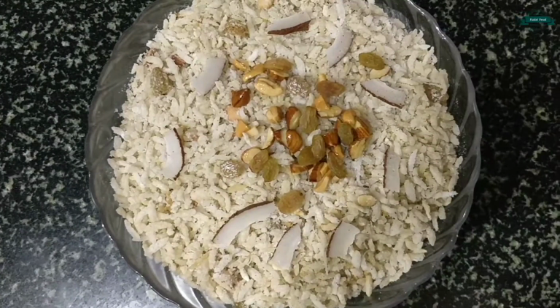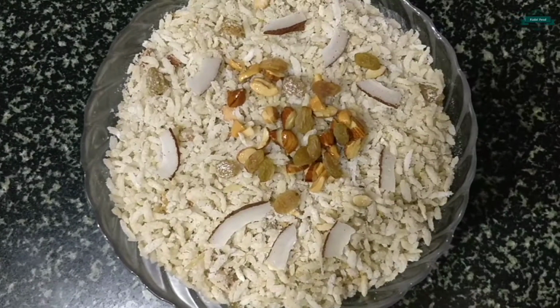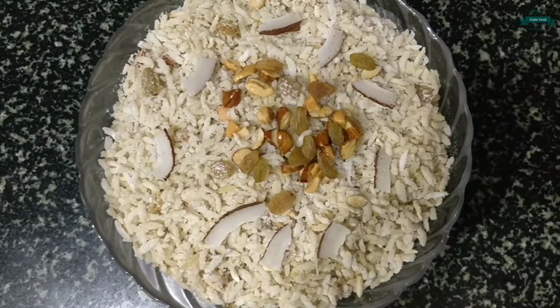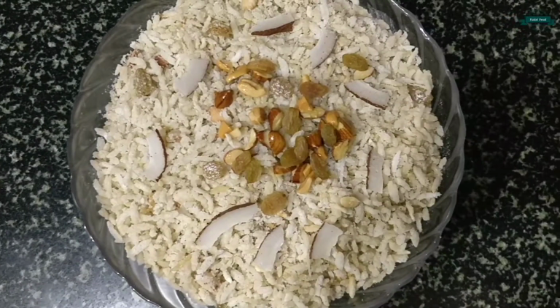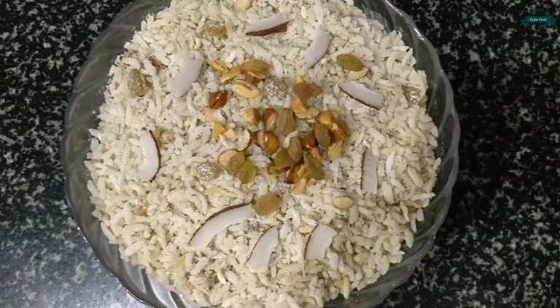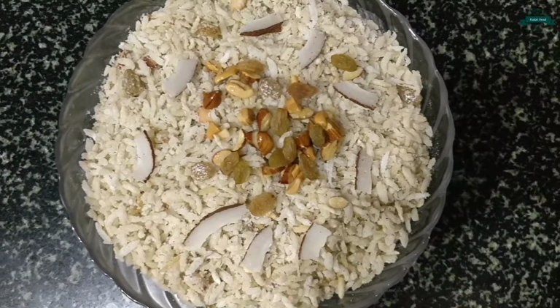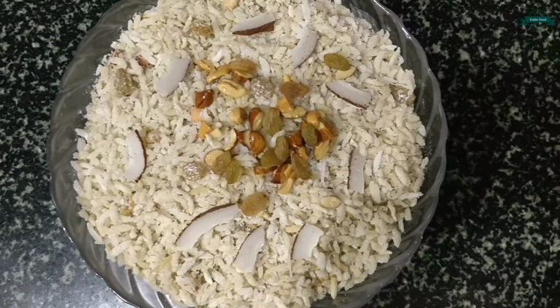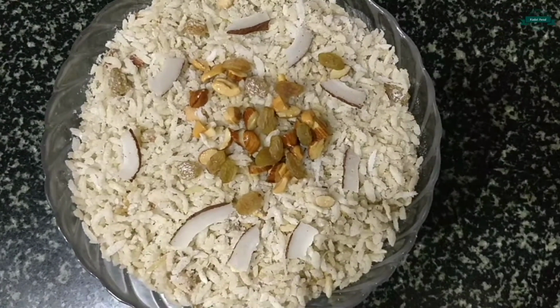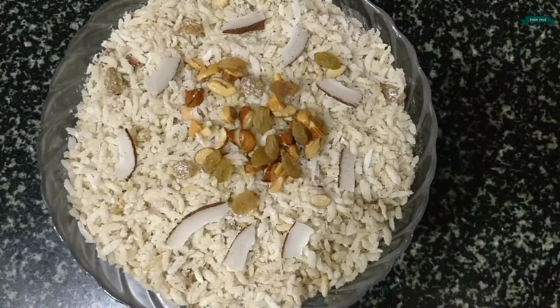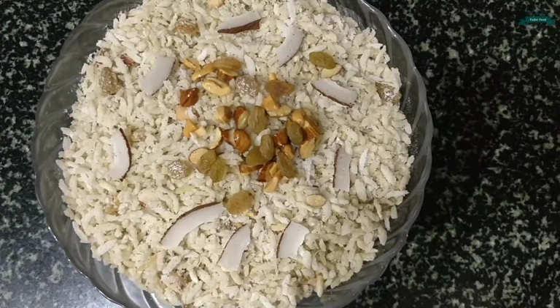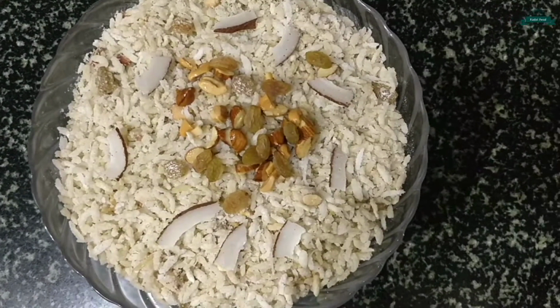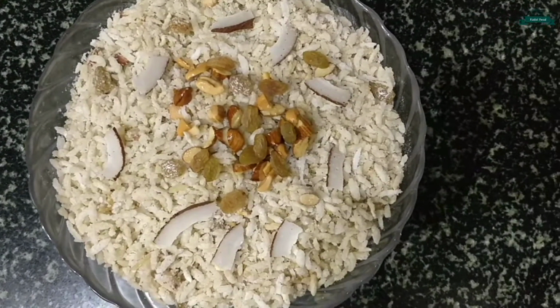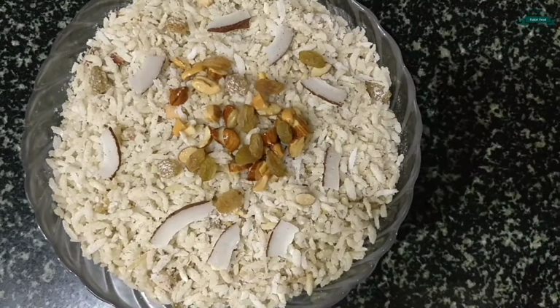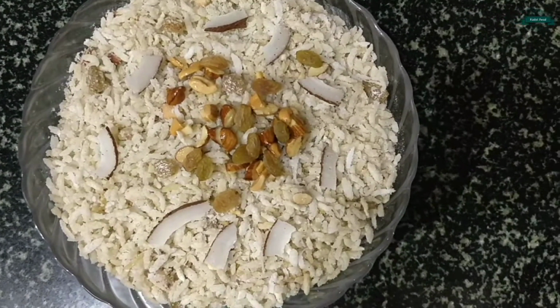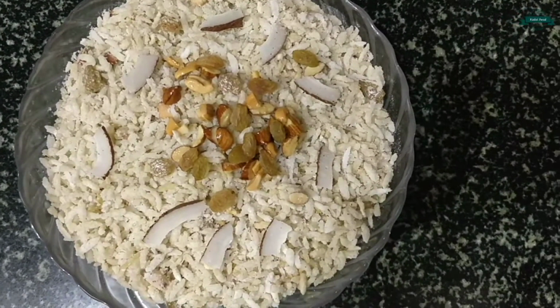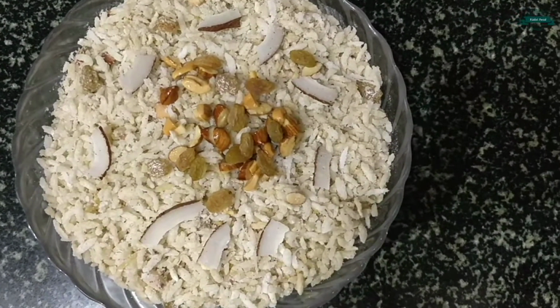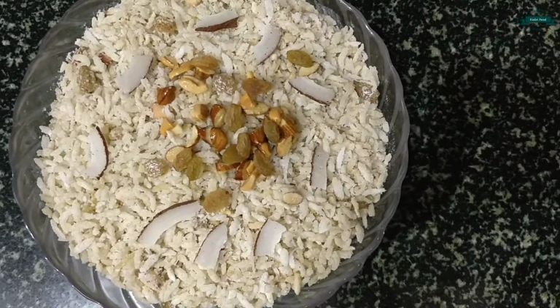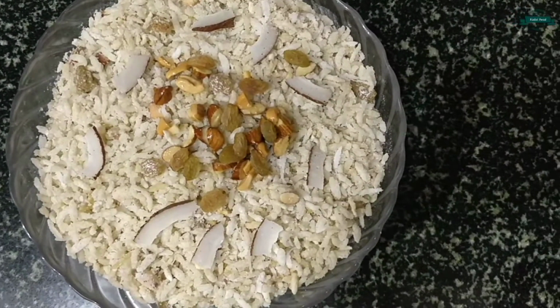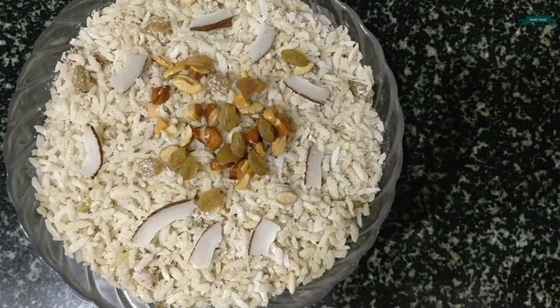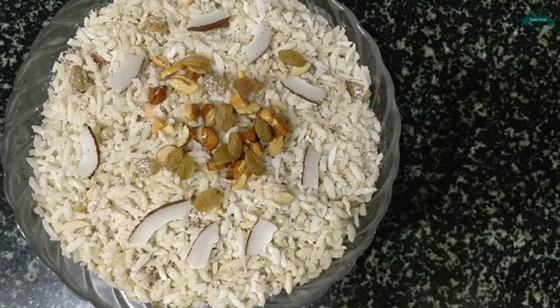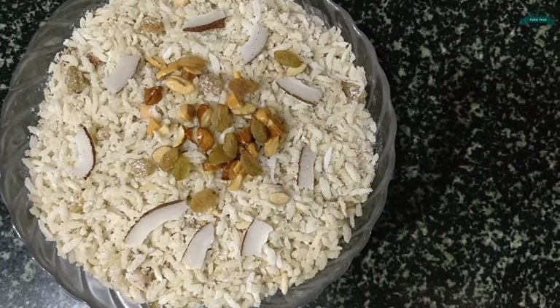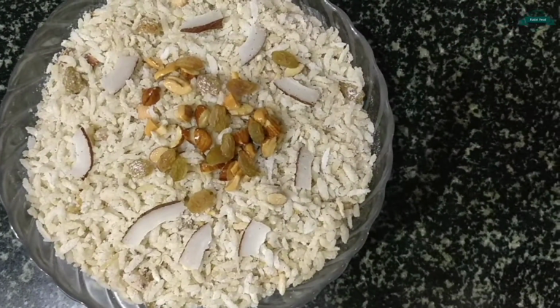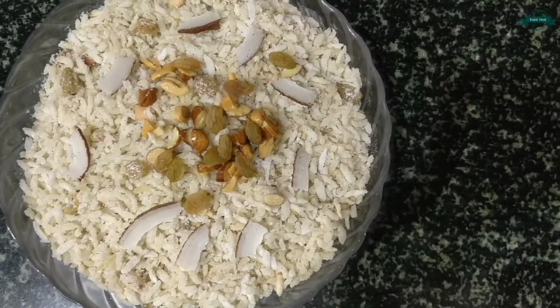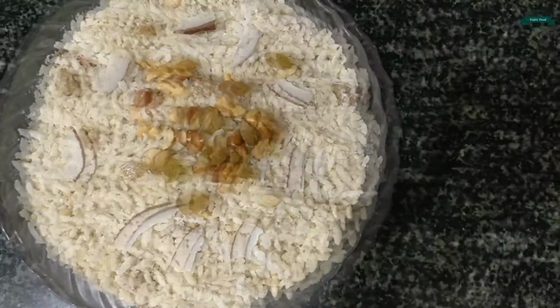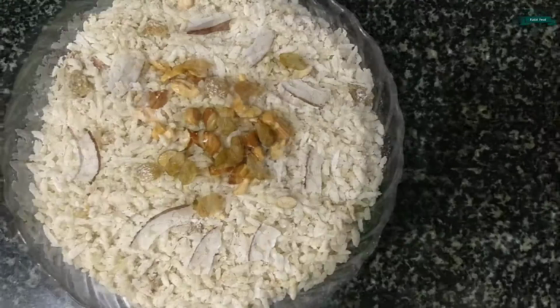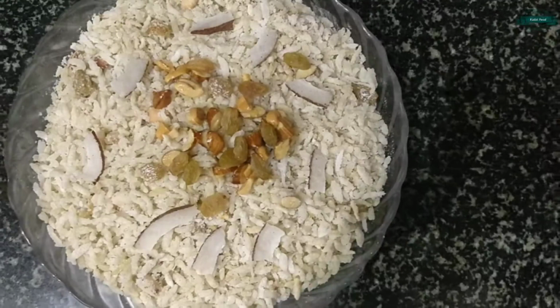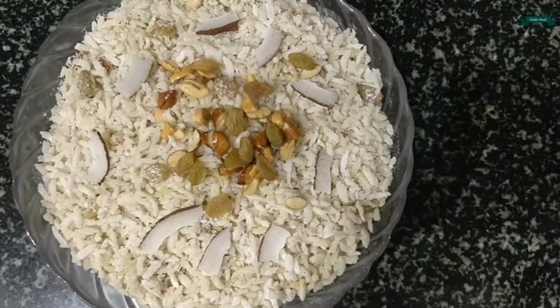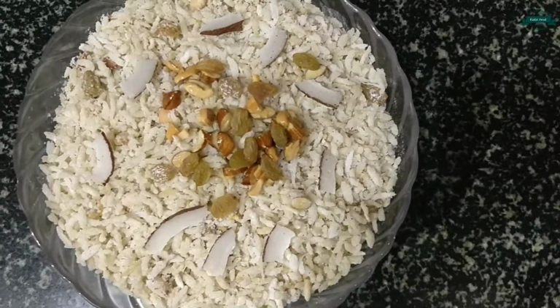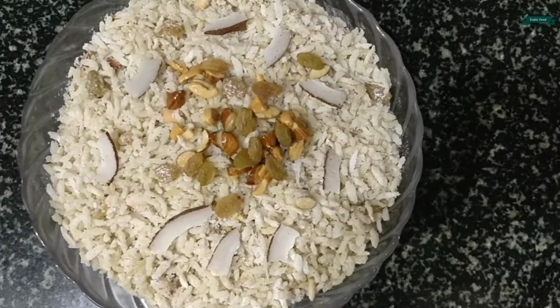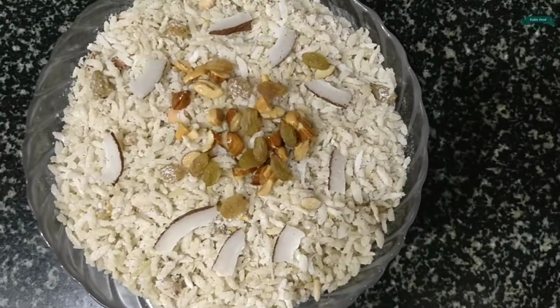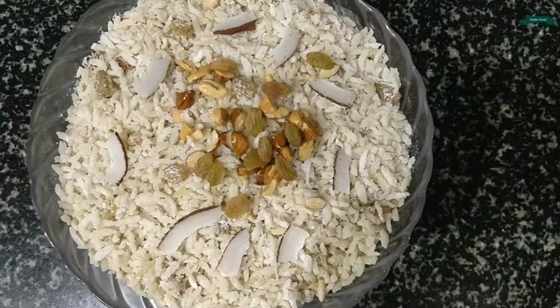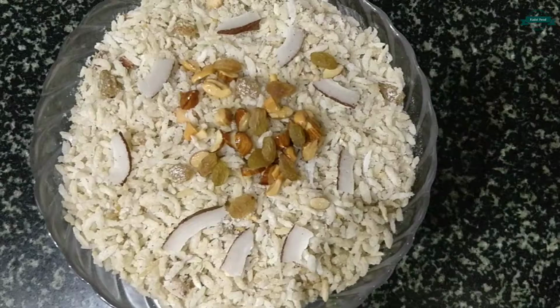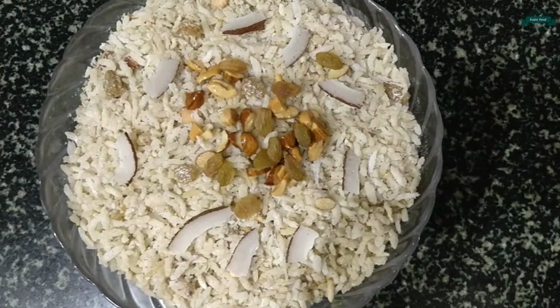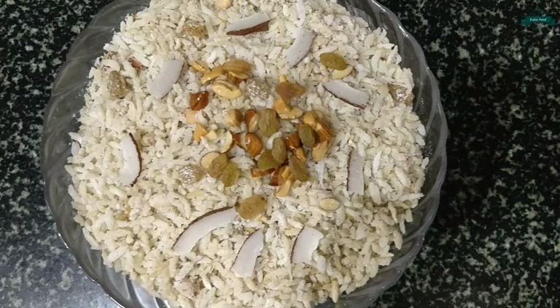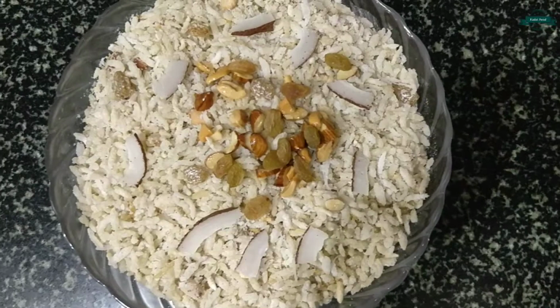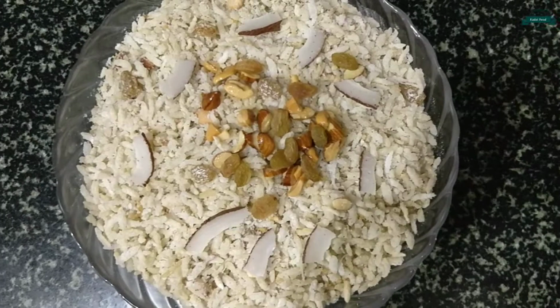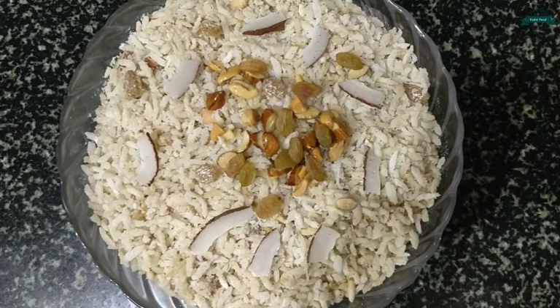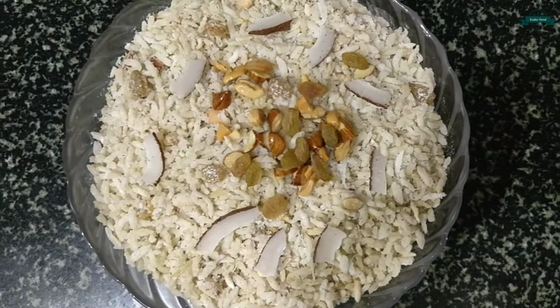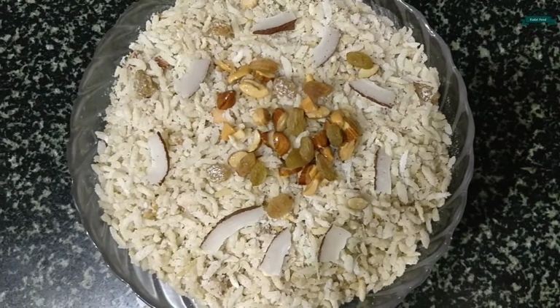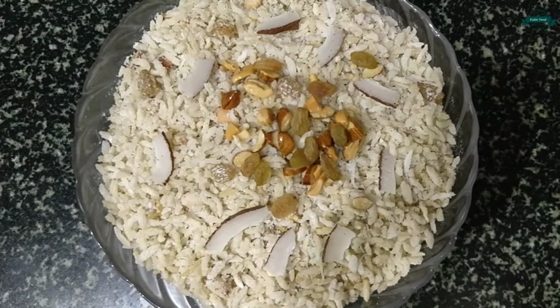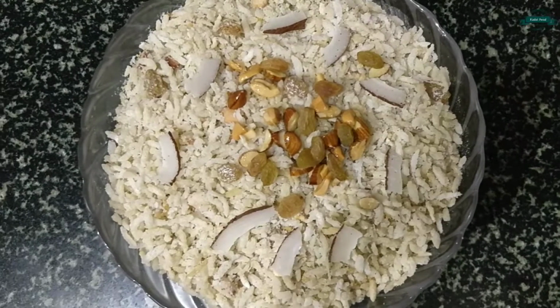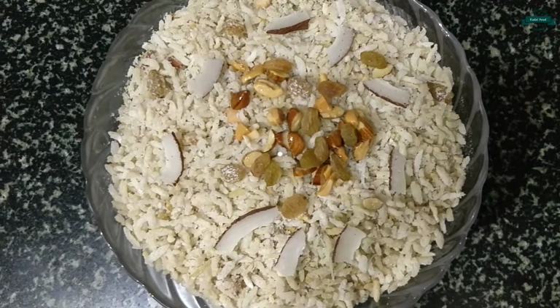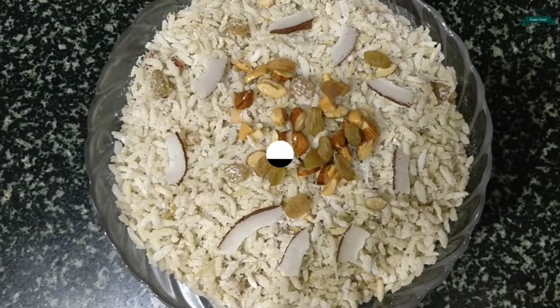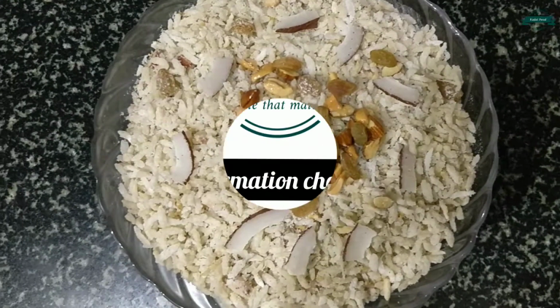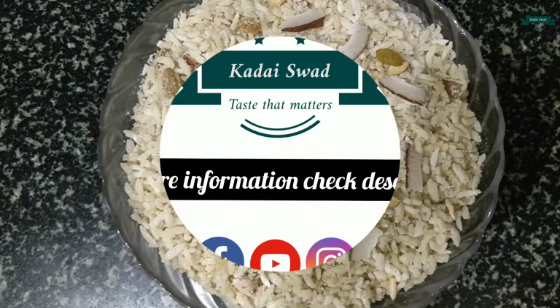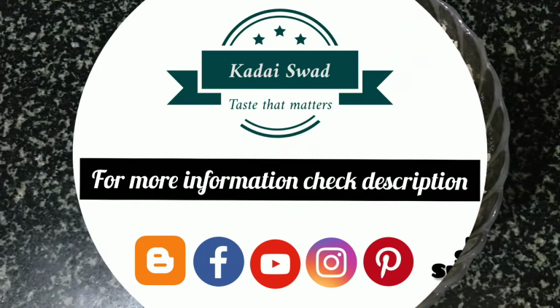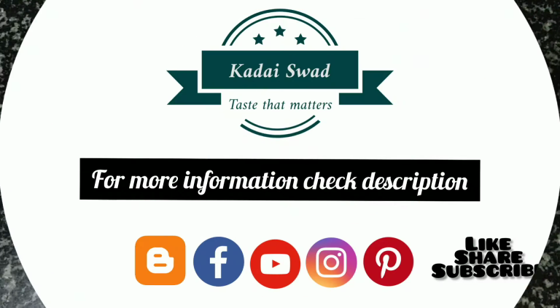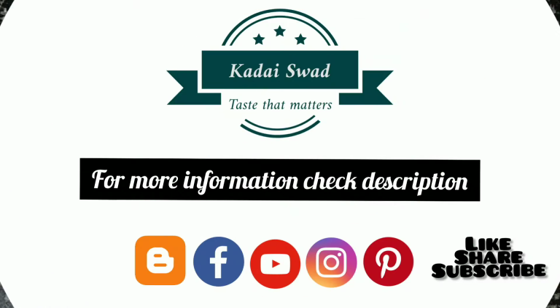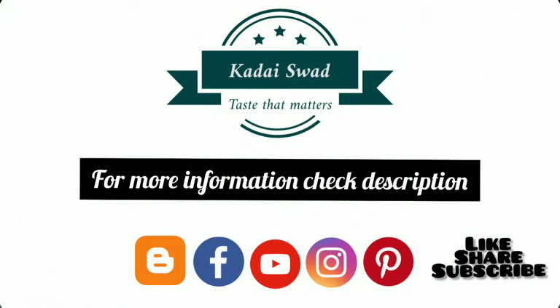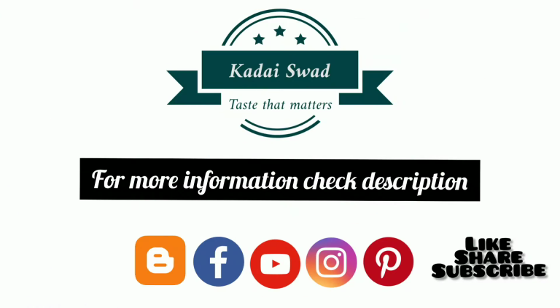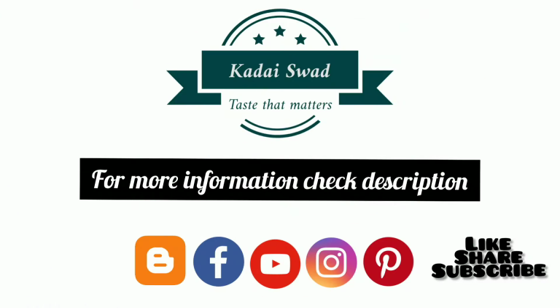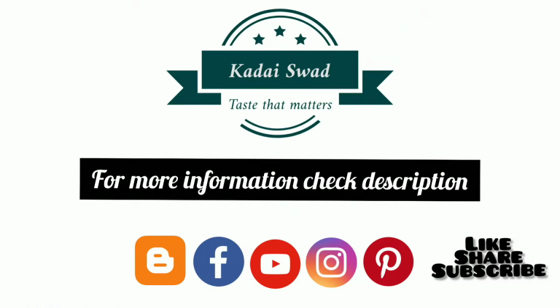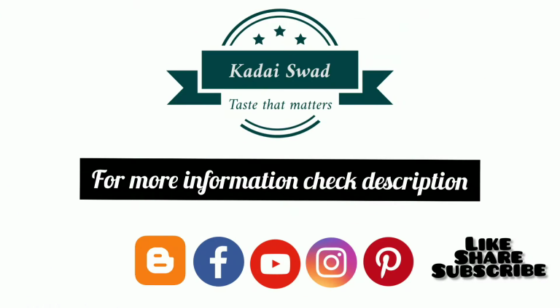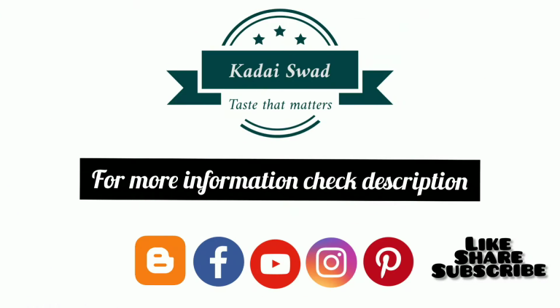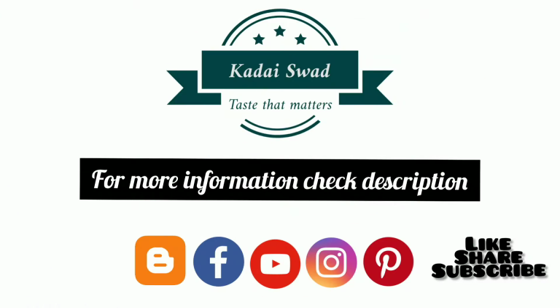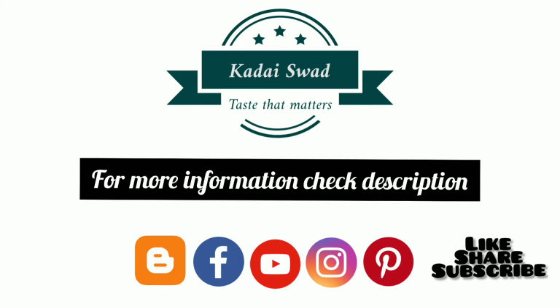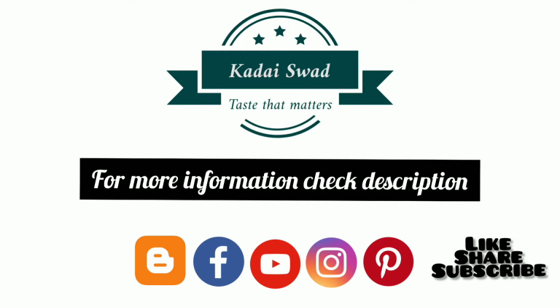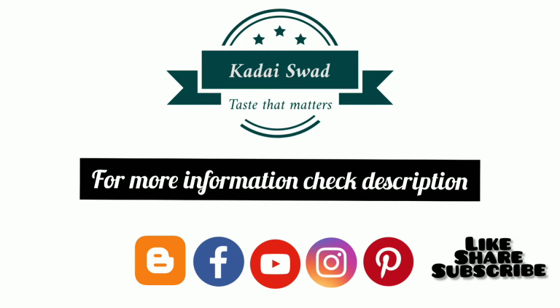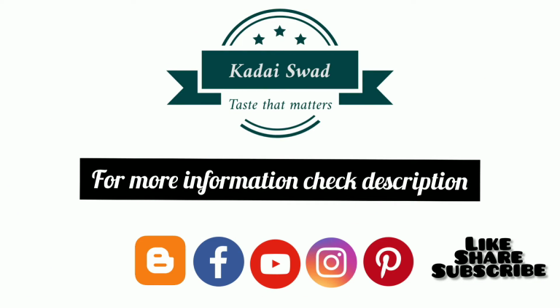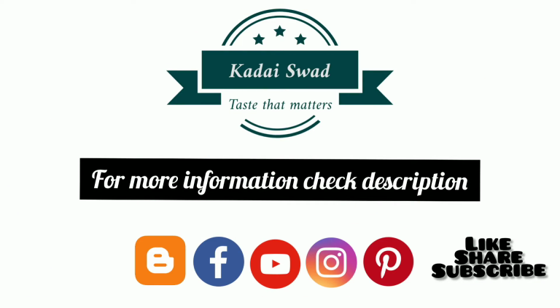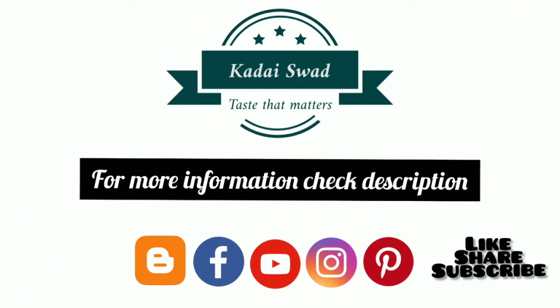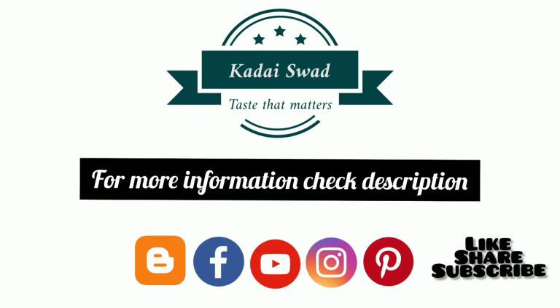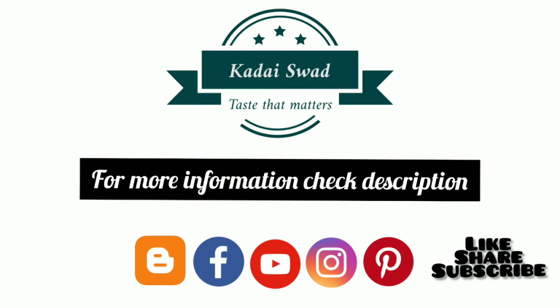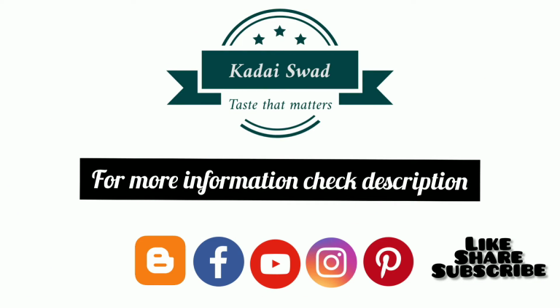Guys, now the tasty fried sweet poha is ready to serve. Do try it — I am sure you are going to like it. Please like, share and subscribe to my channel. Thanks for watching.